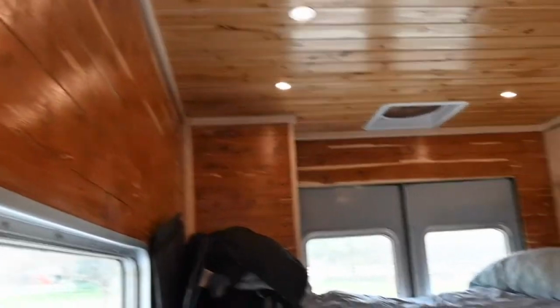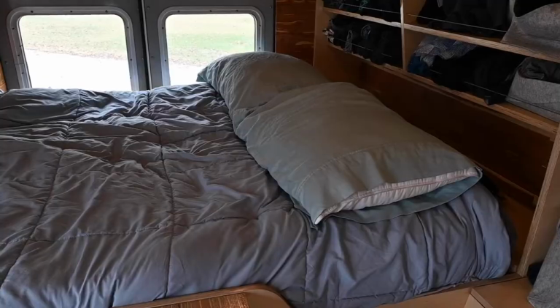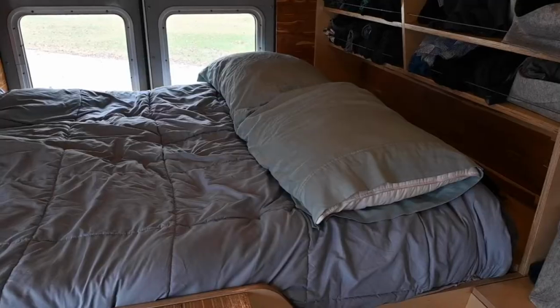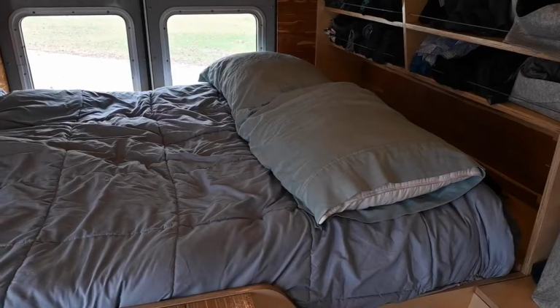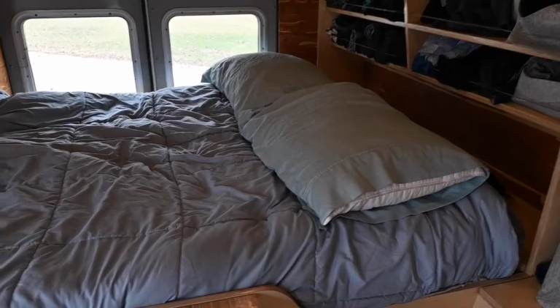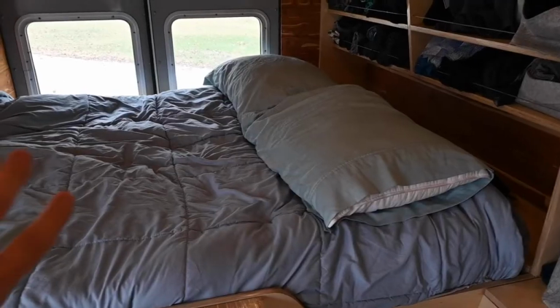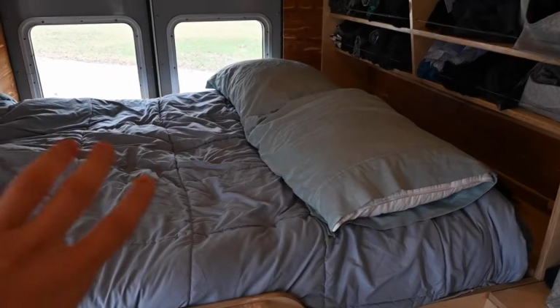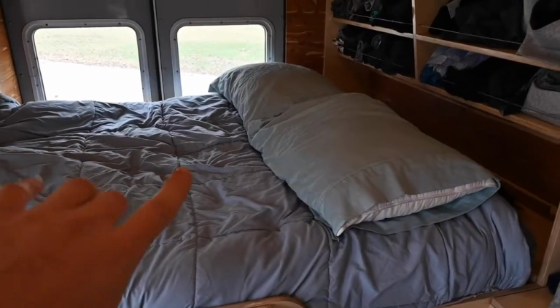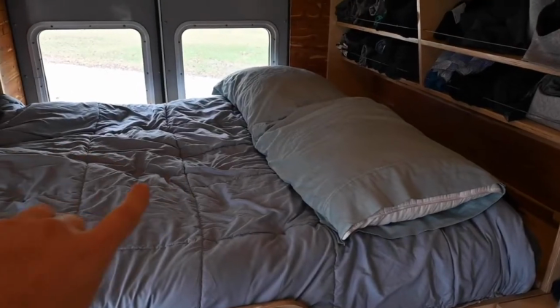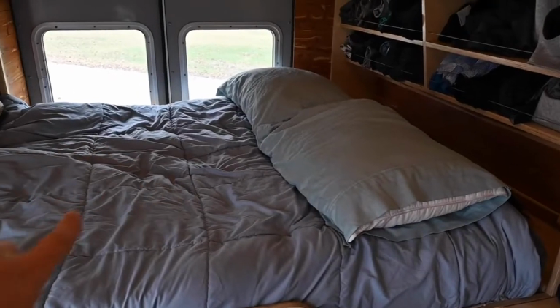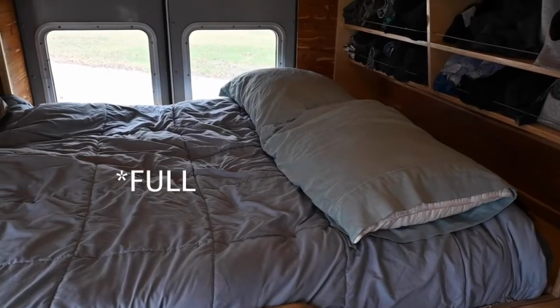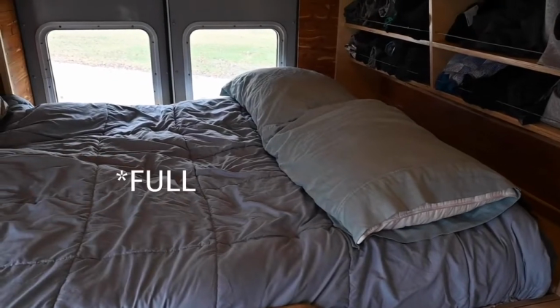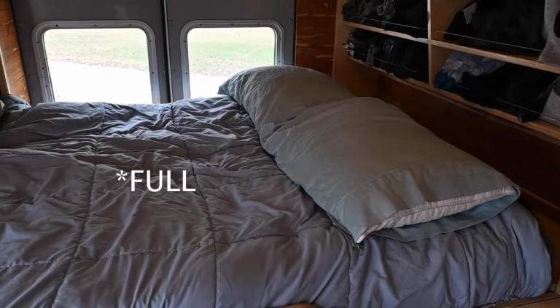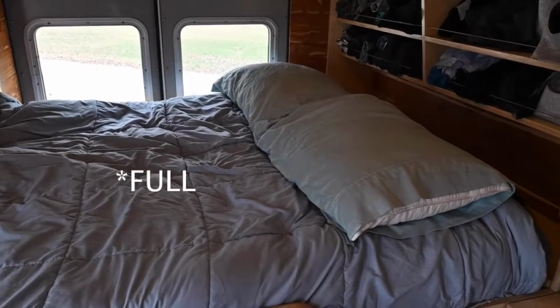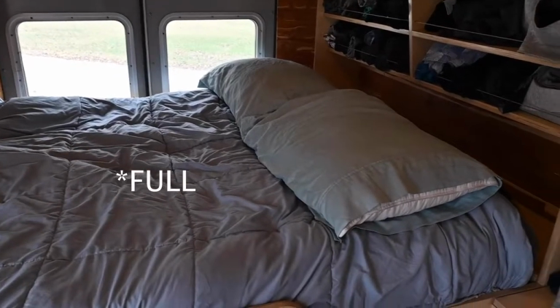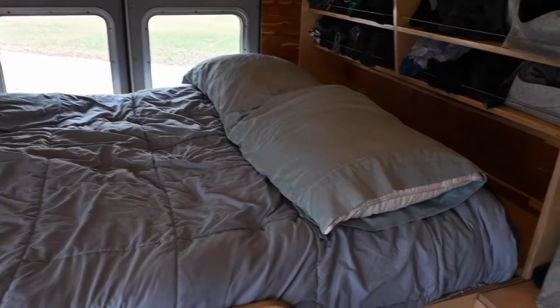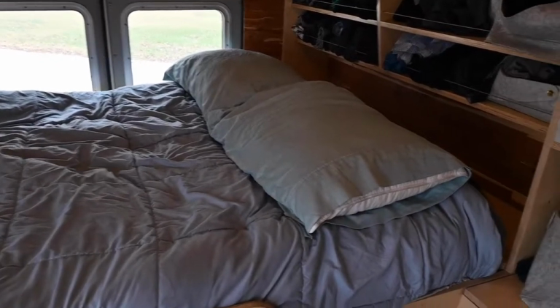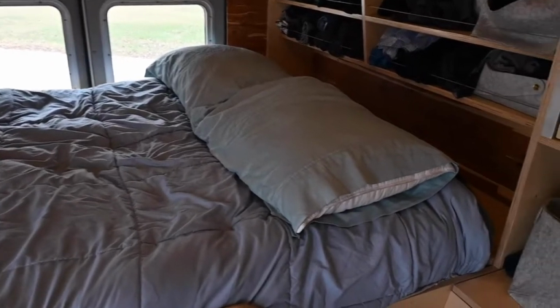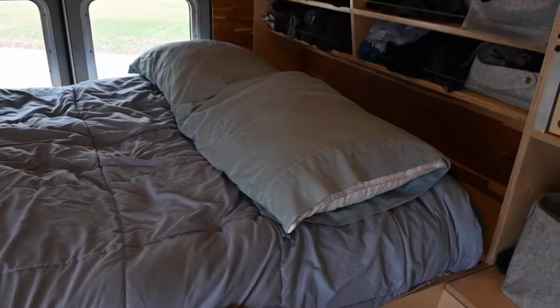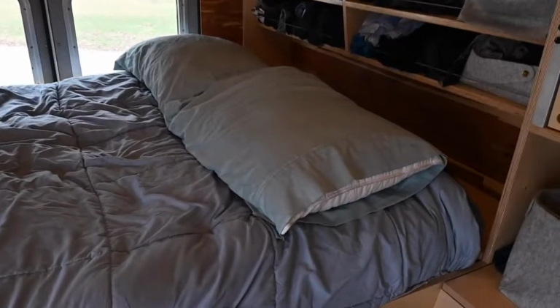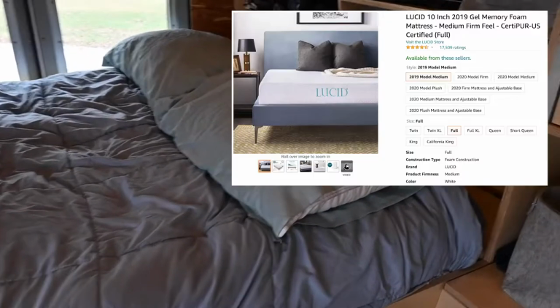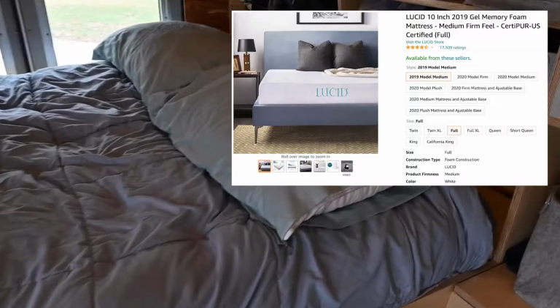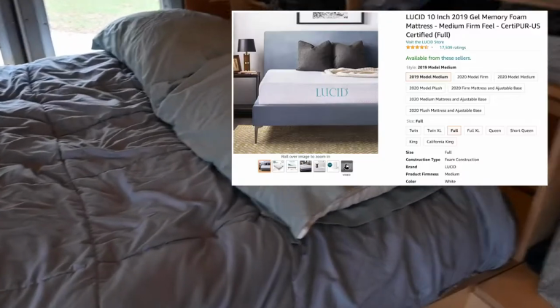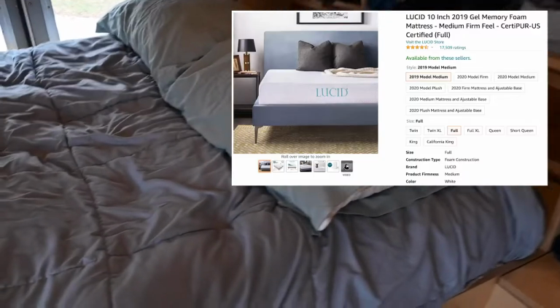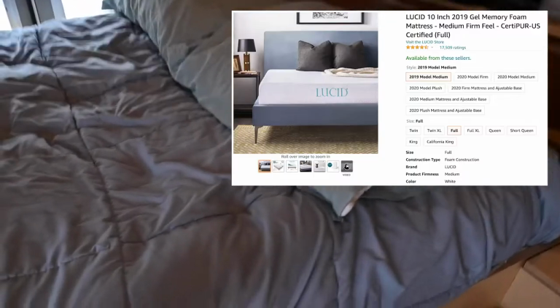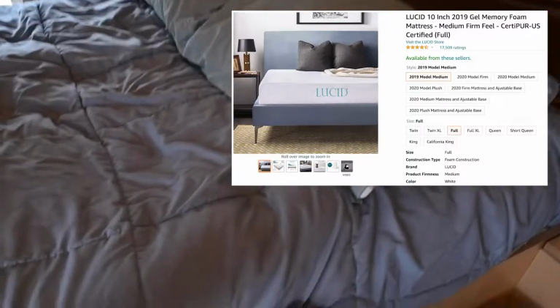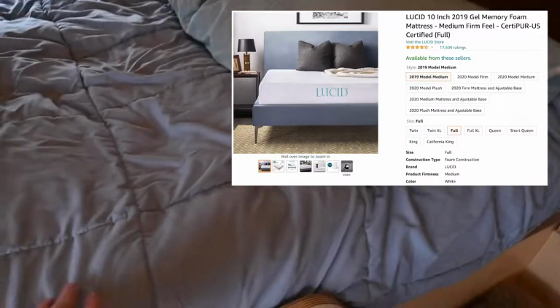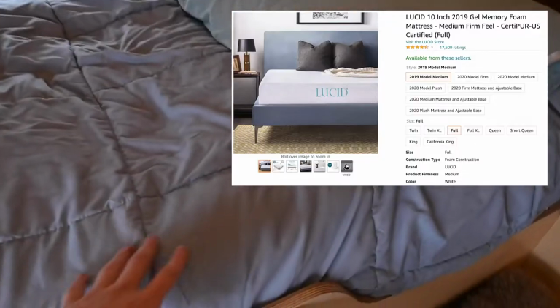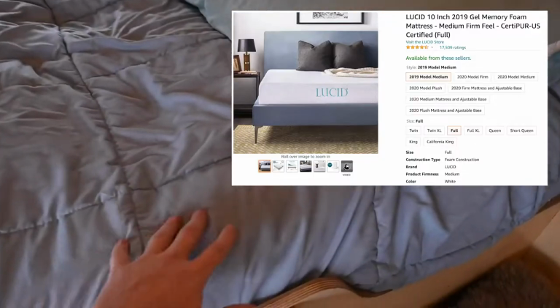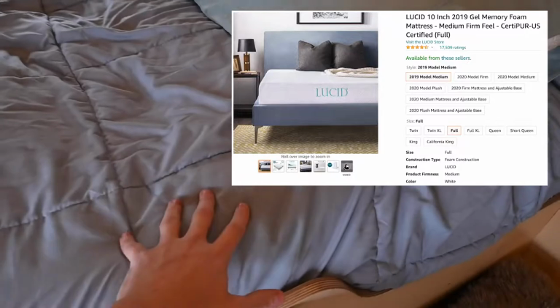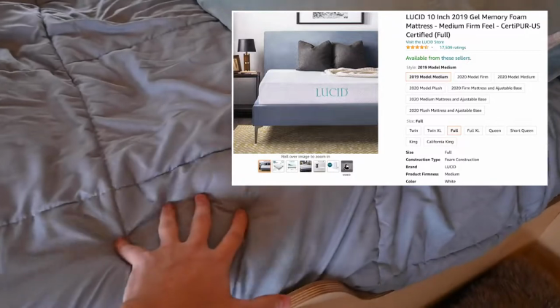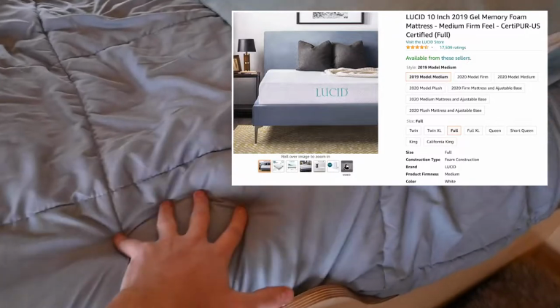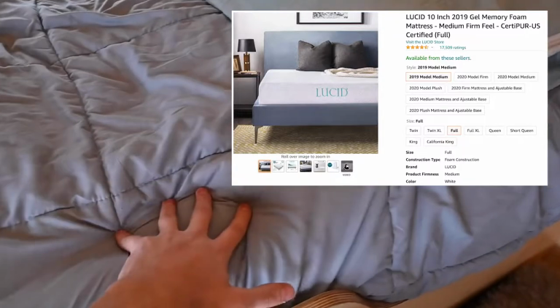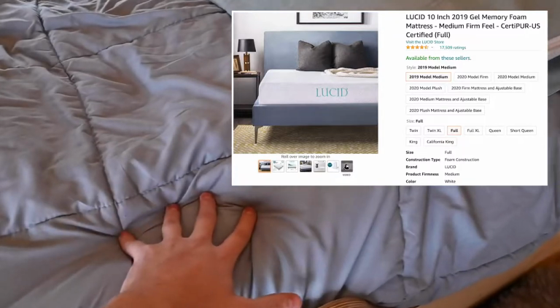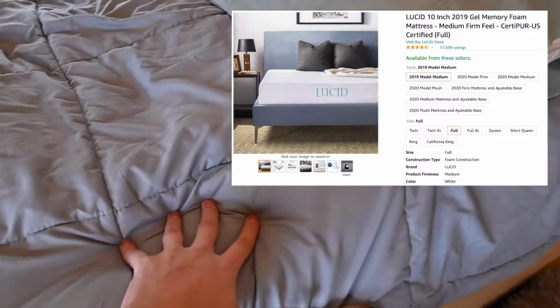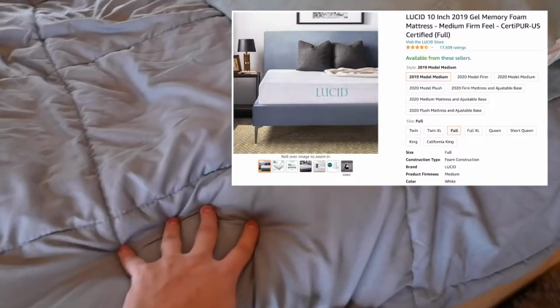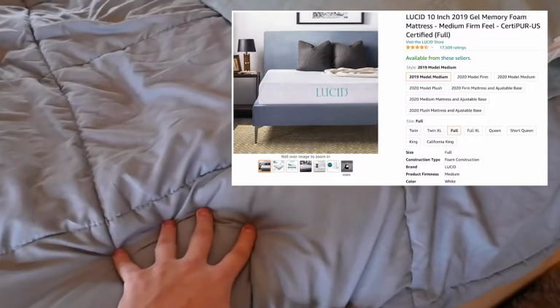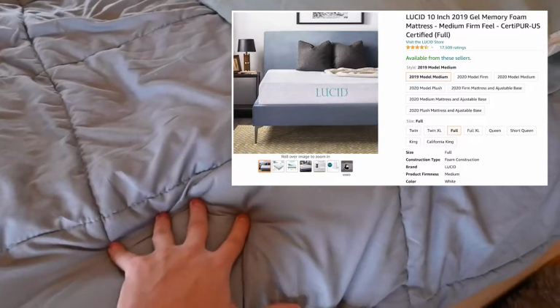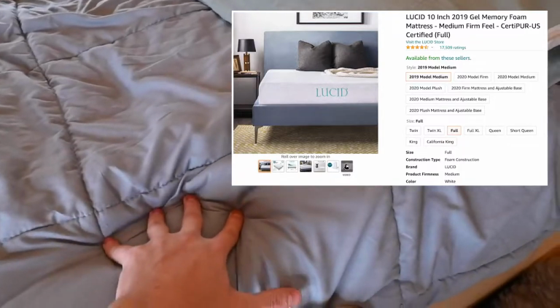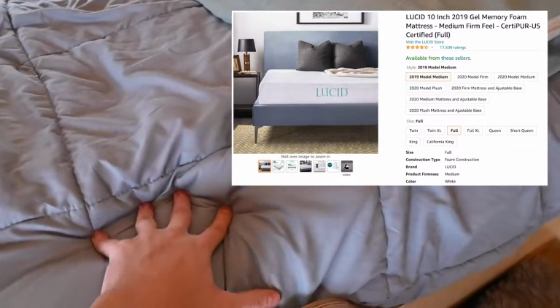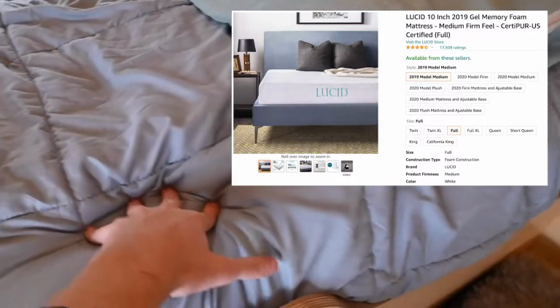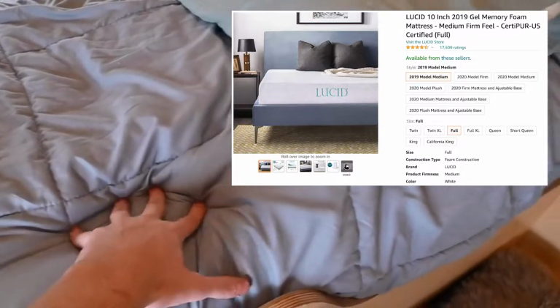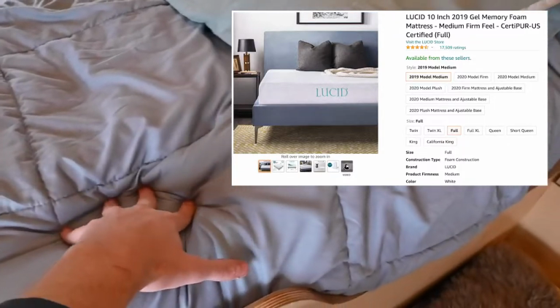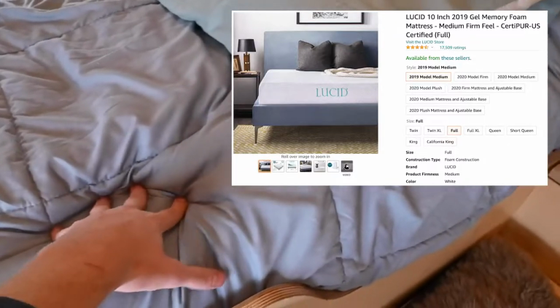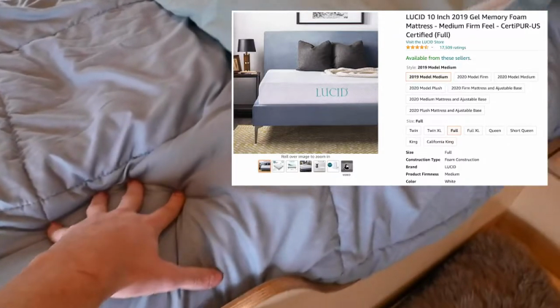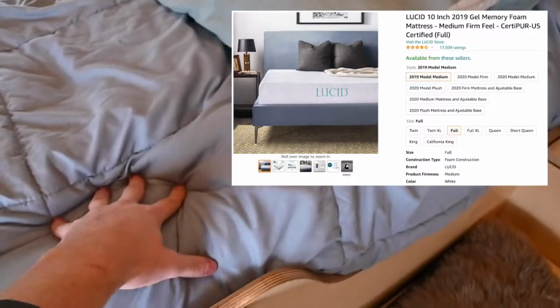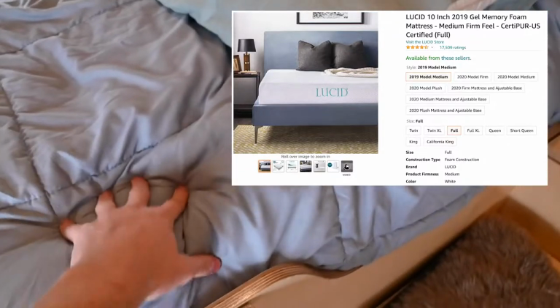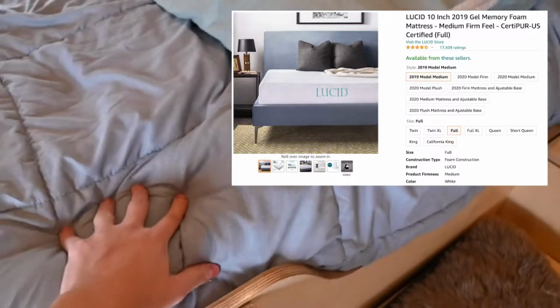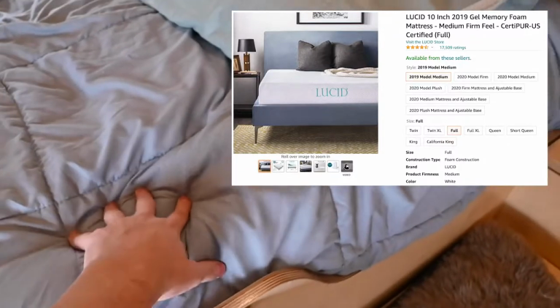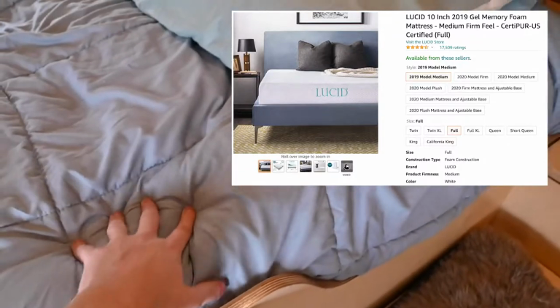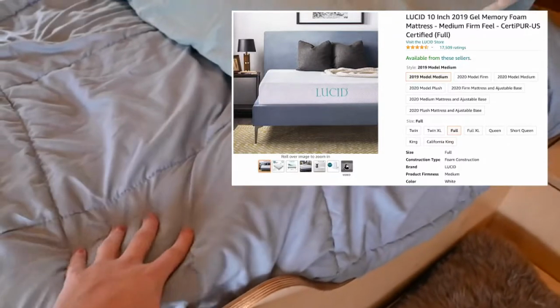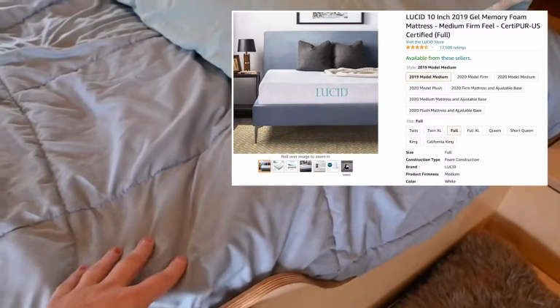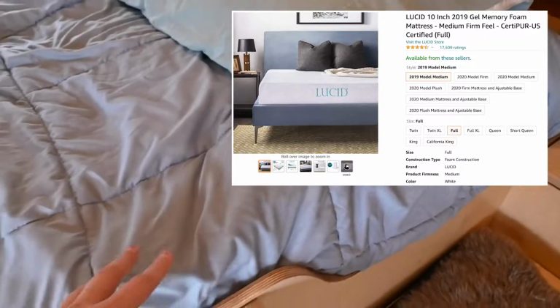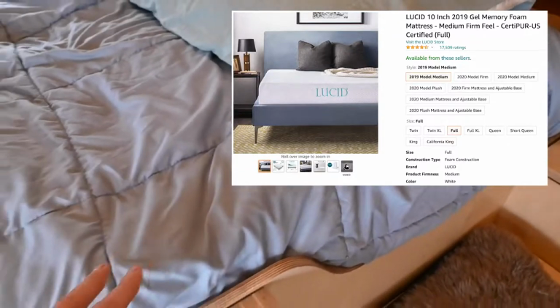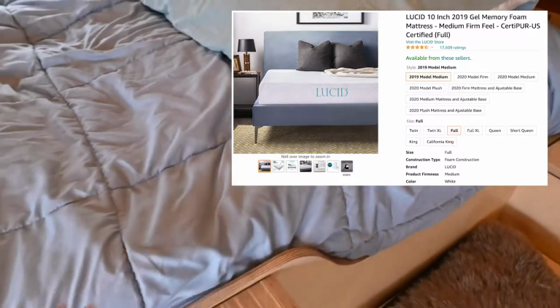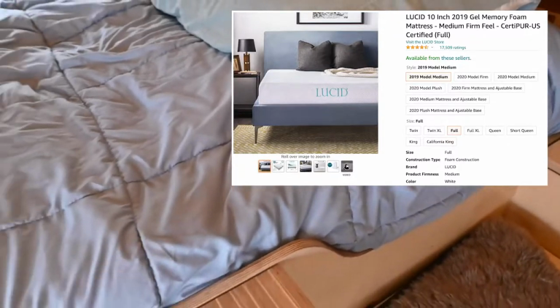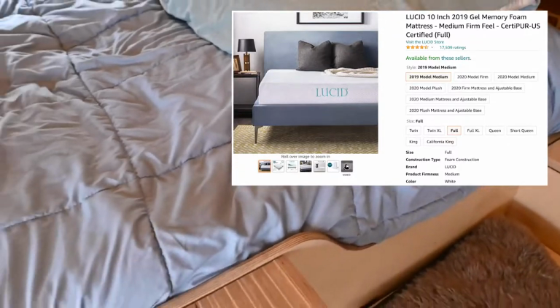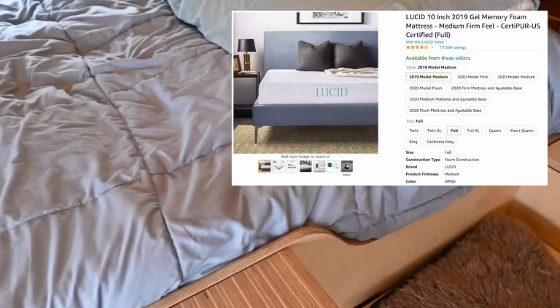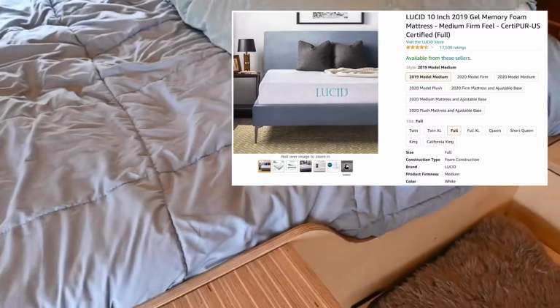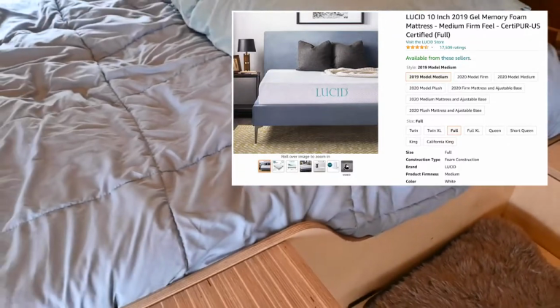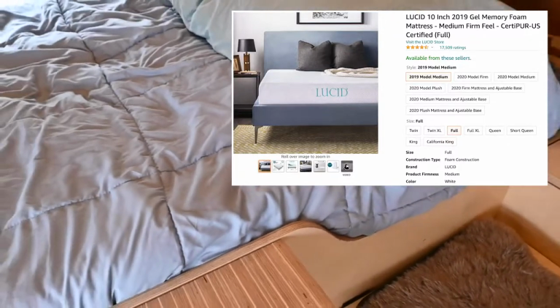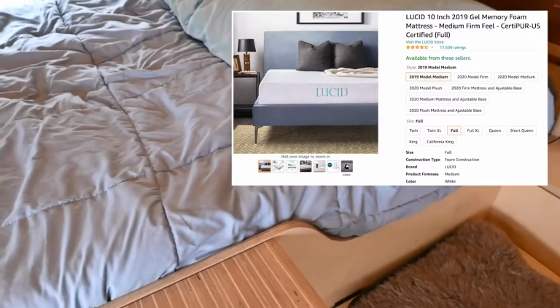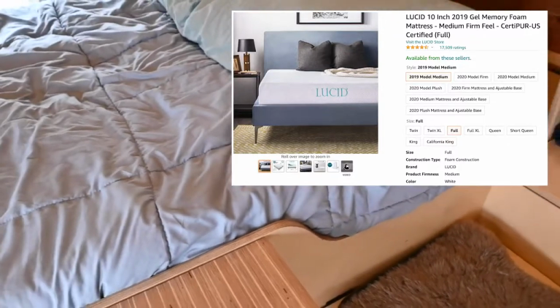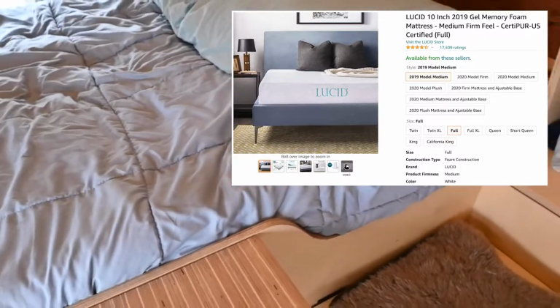The bed is a double and it's a 10-inch, really nice quality mattress.